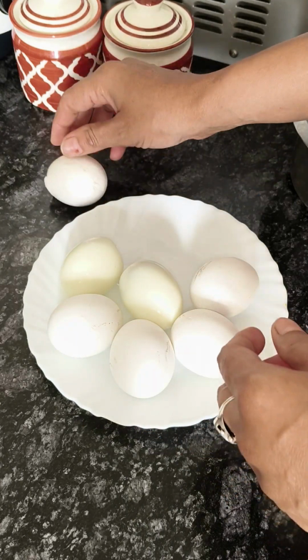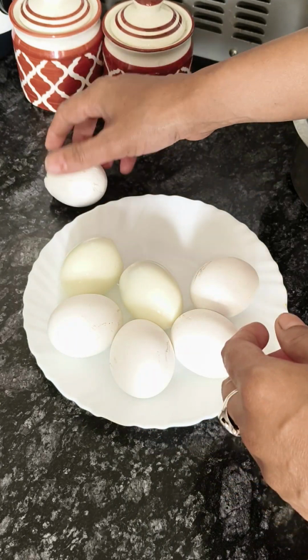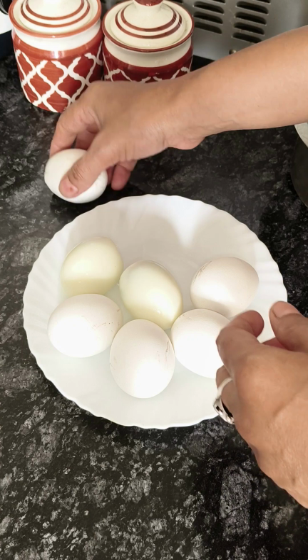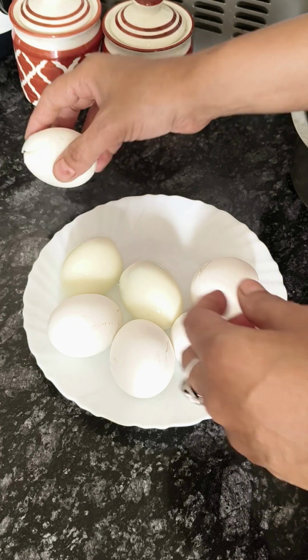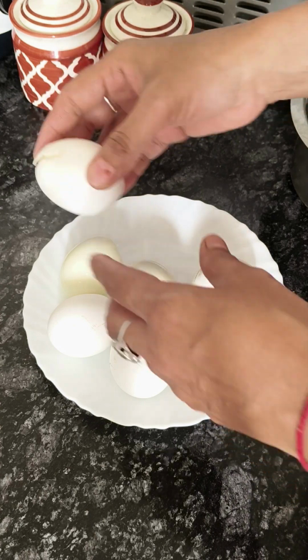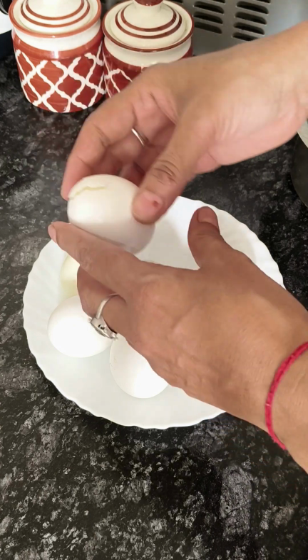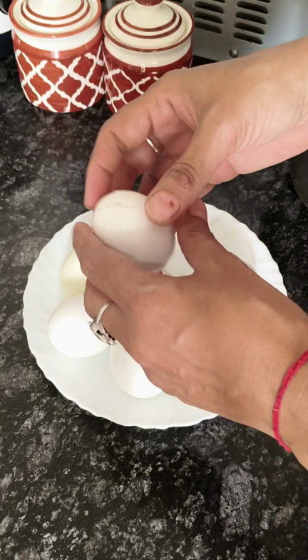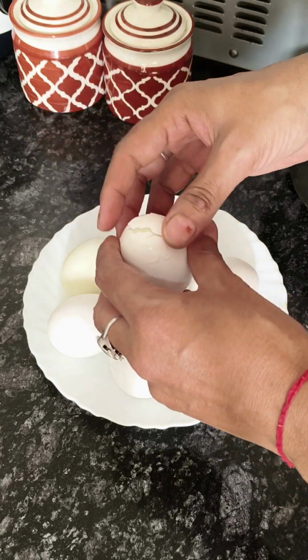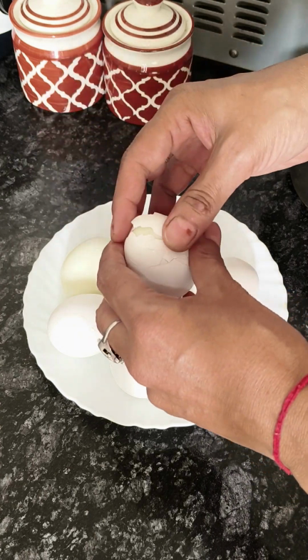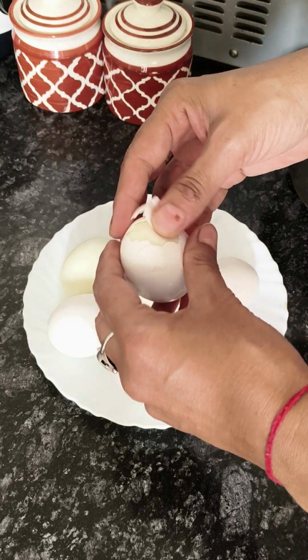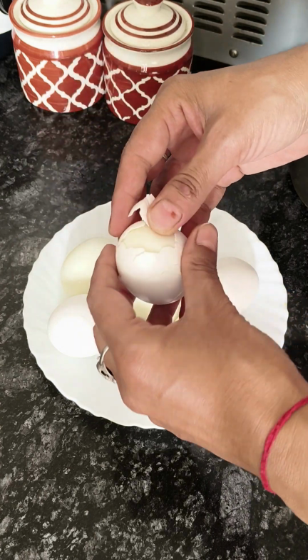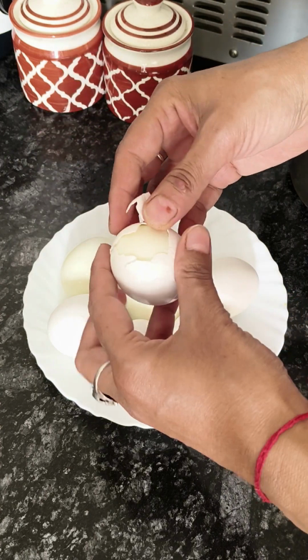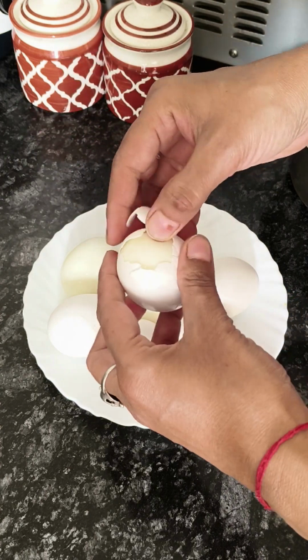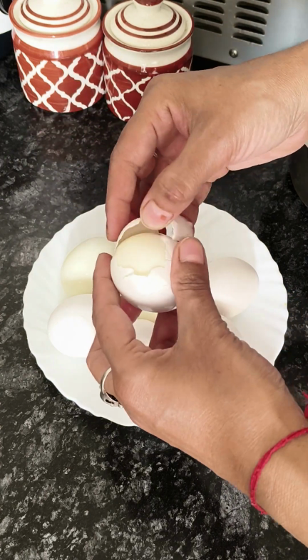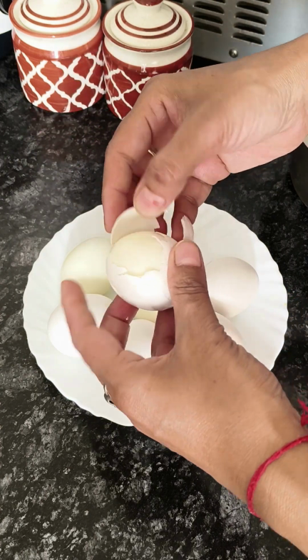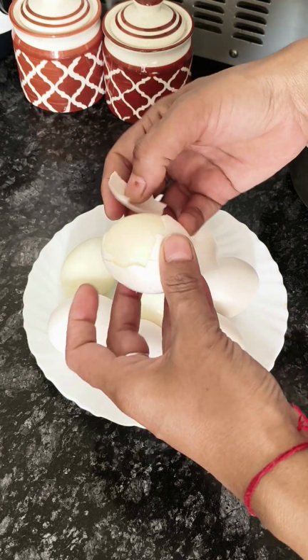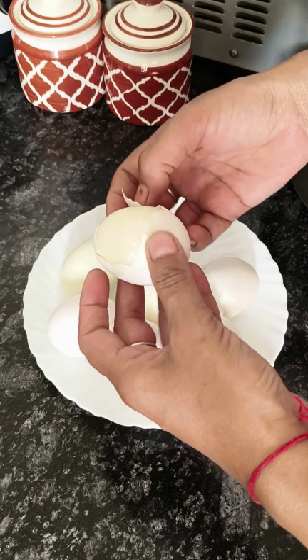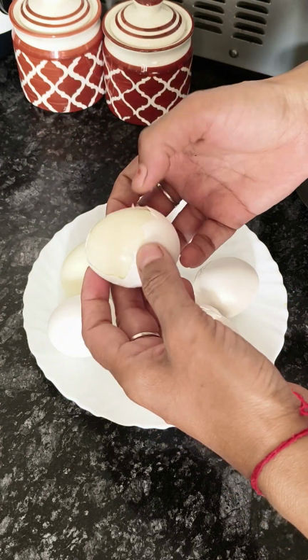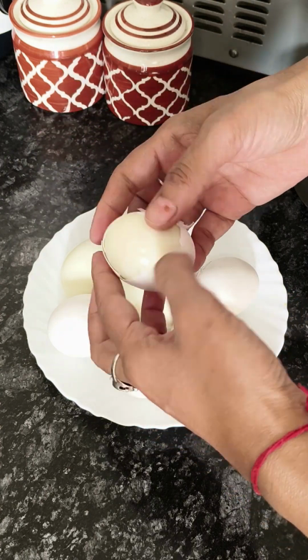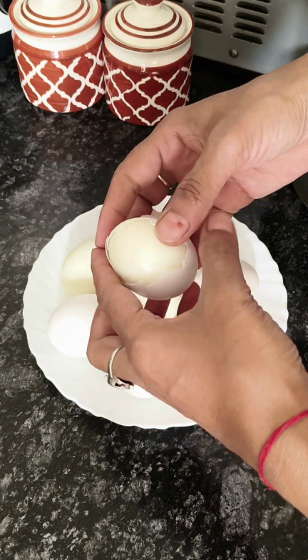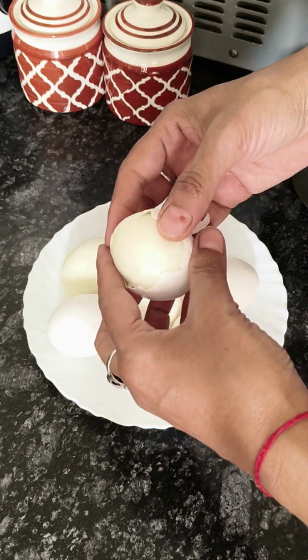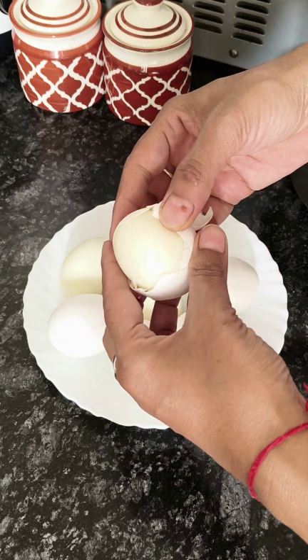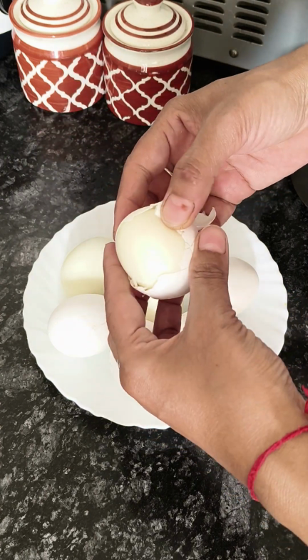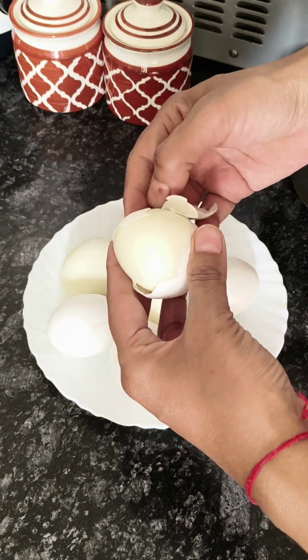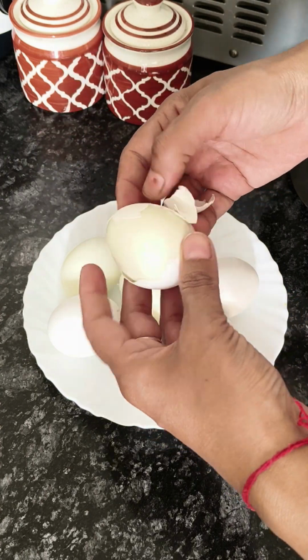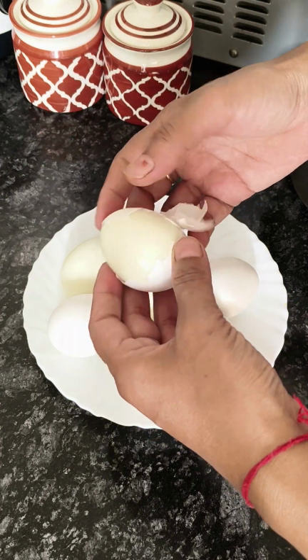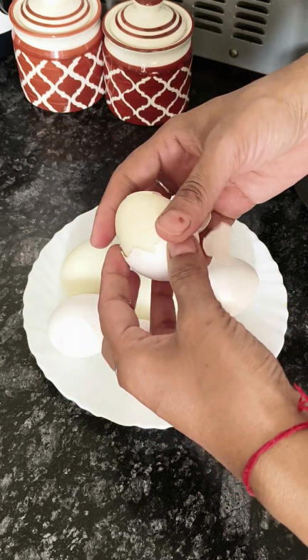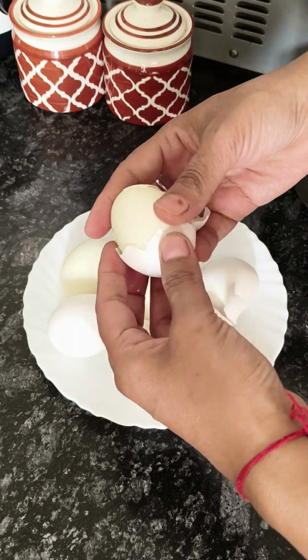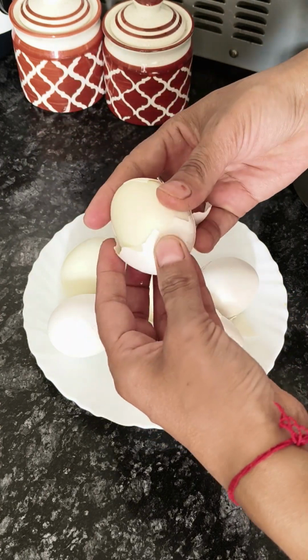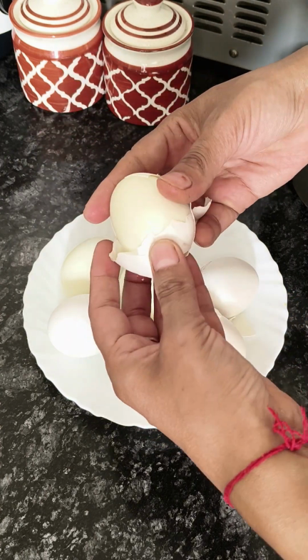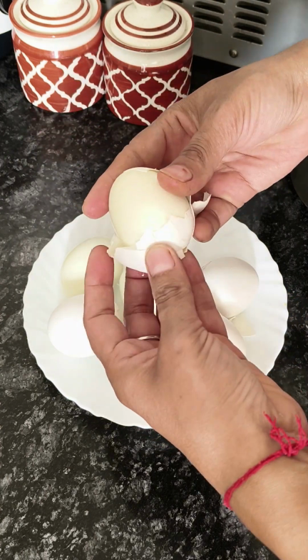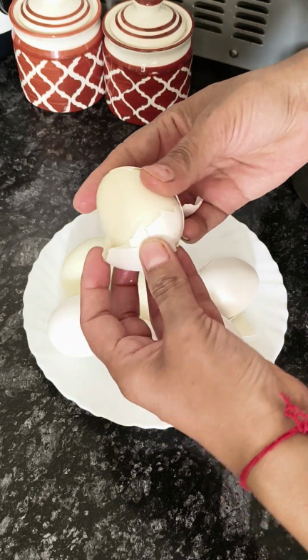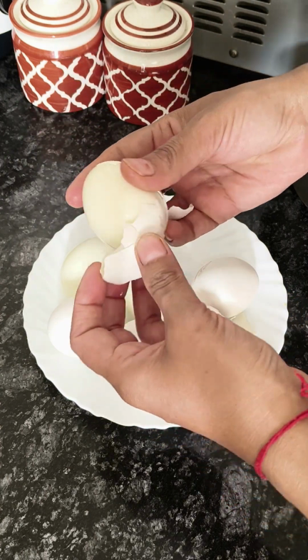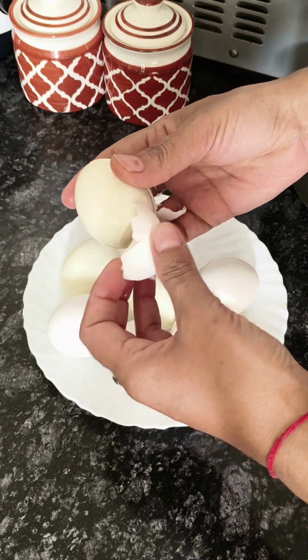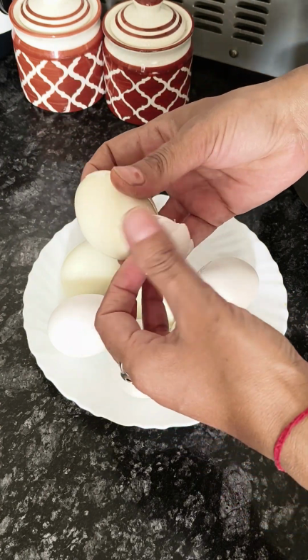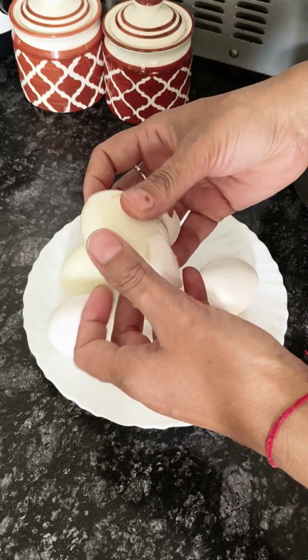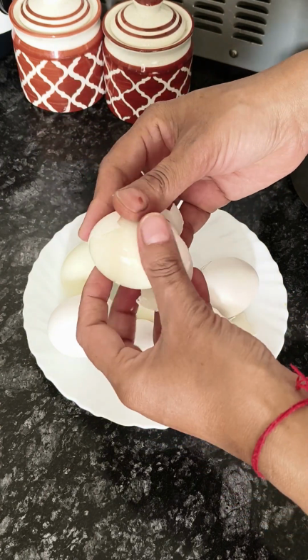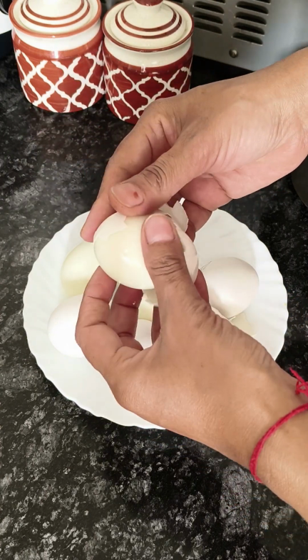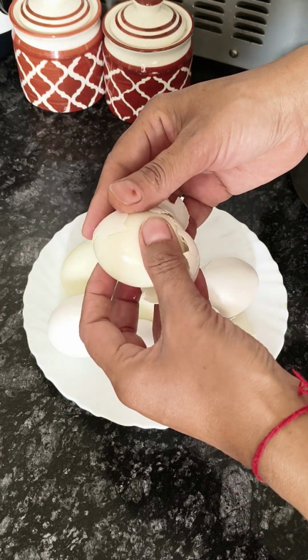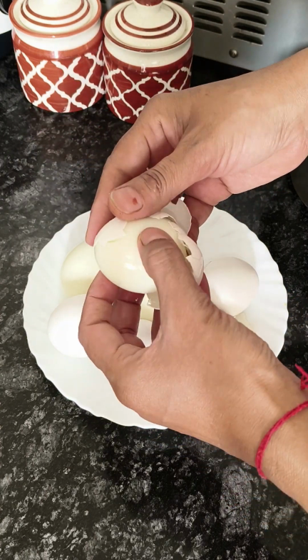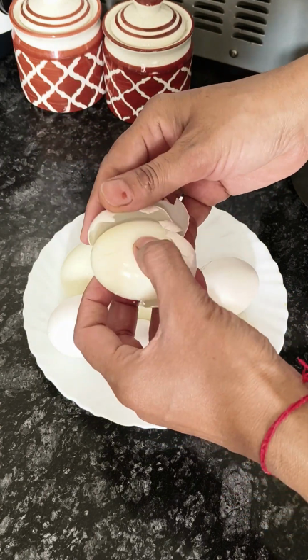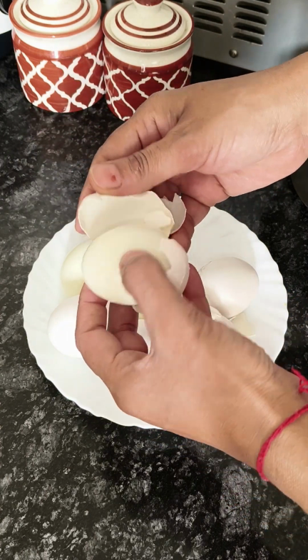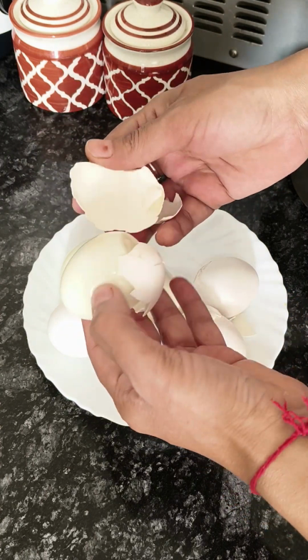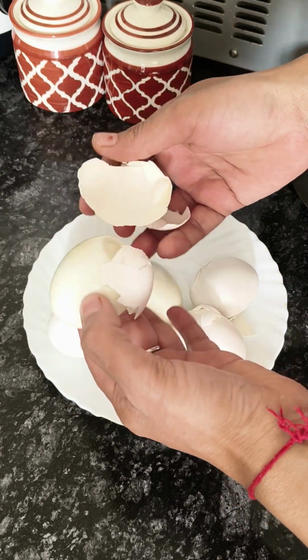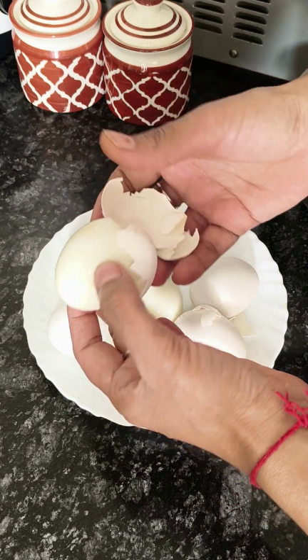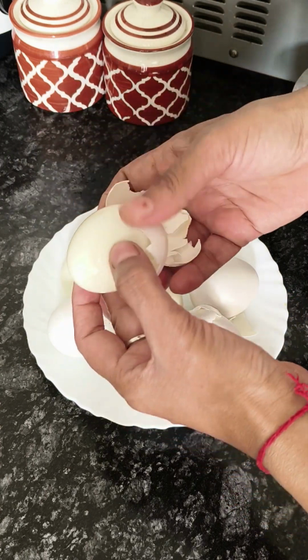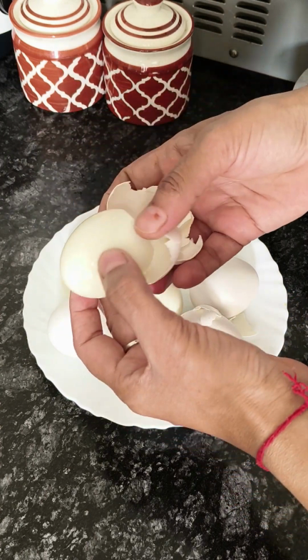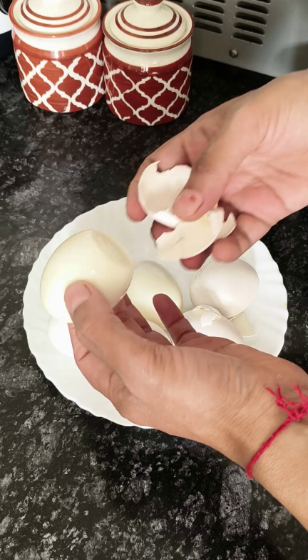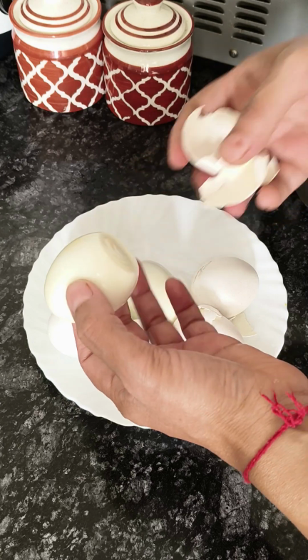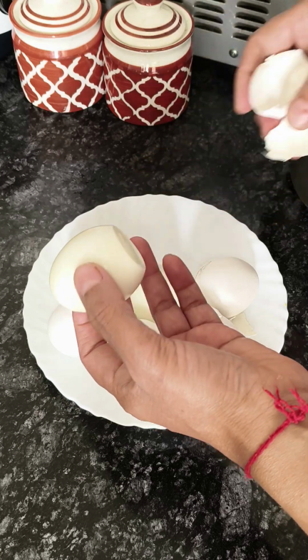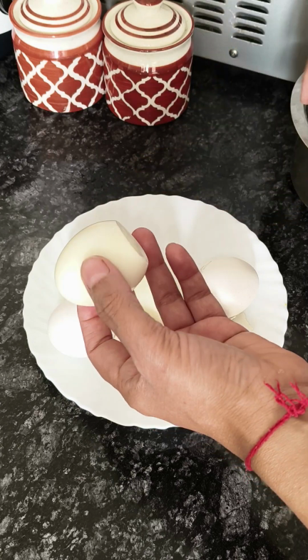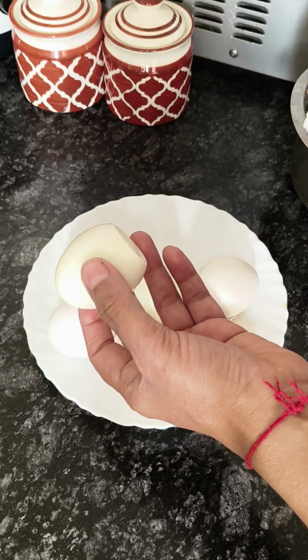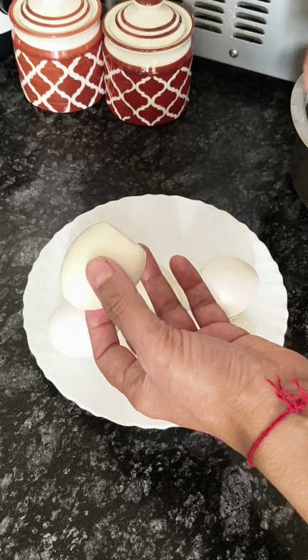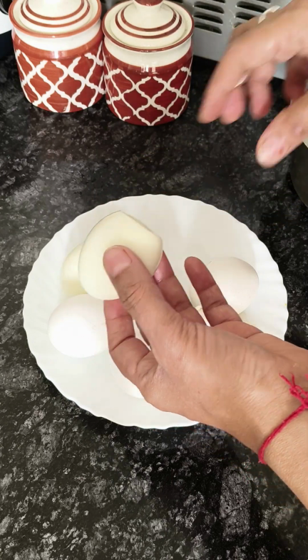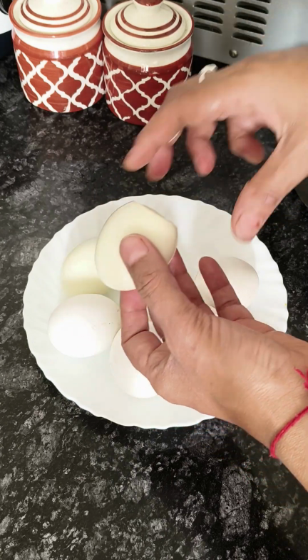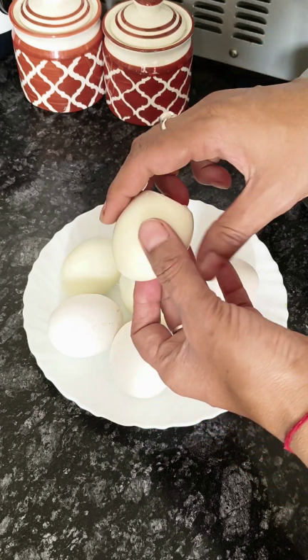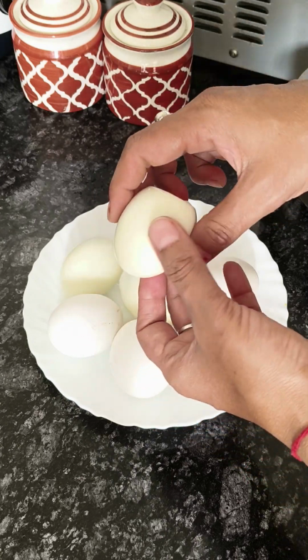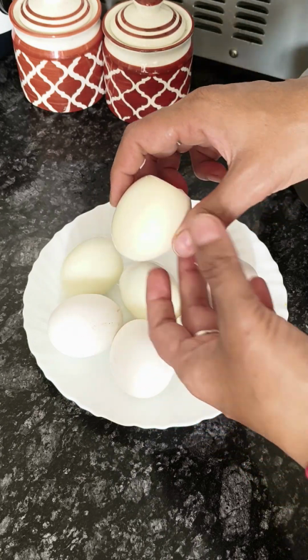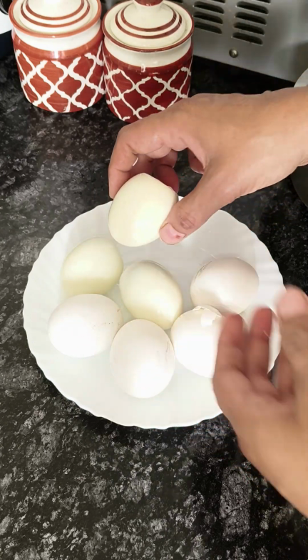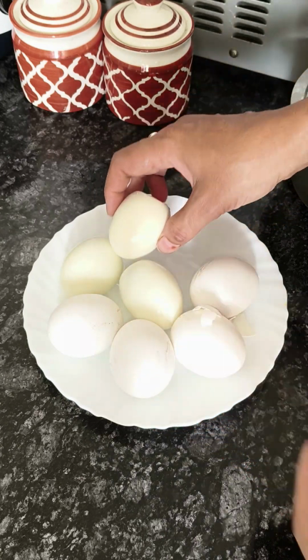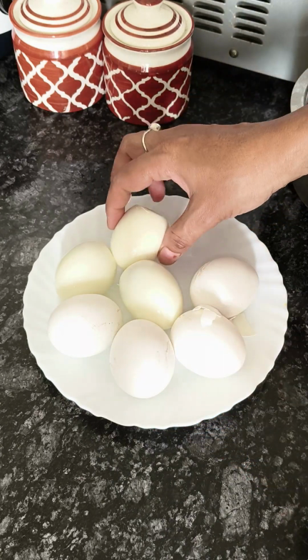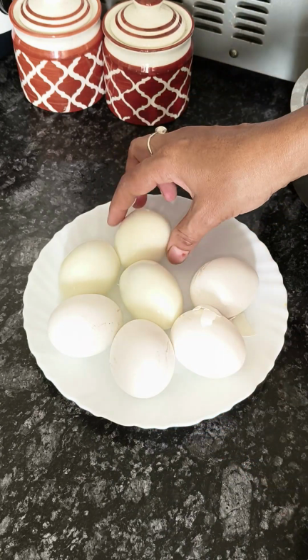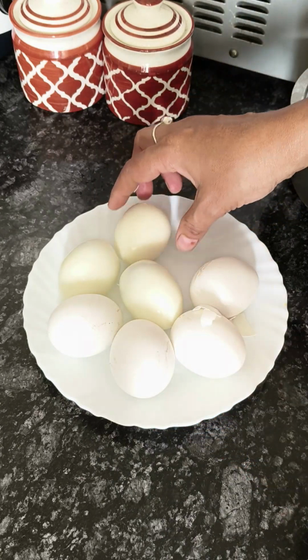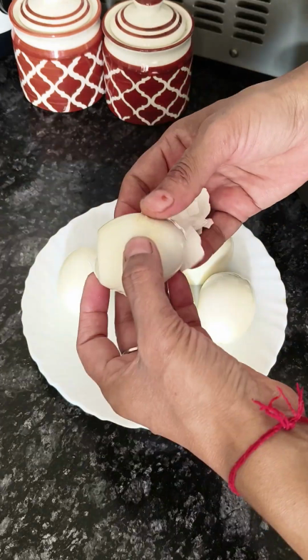I took the onion and boiled it for 10 minutes. When it was cold, it was easily chilled.